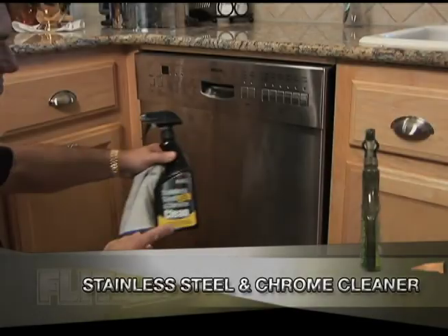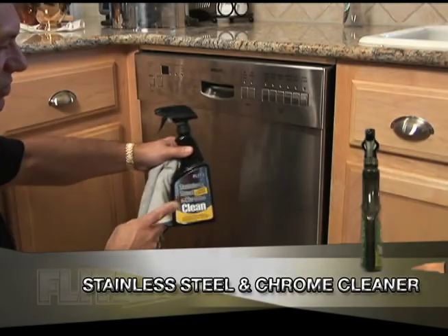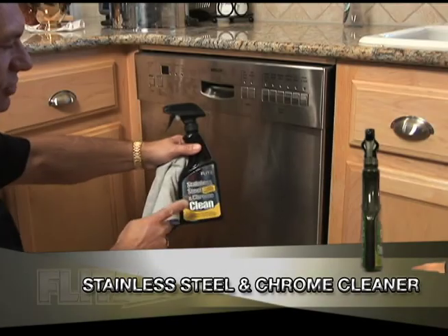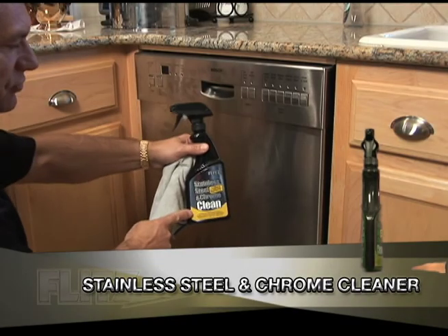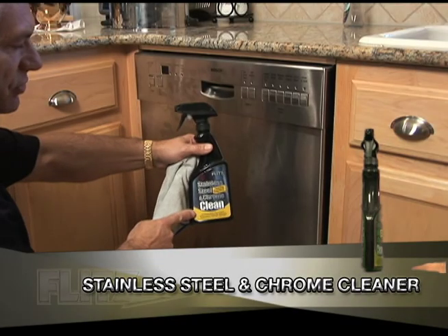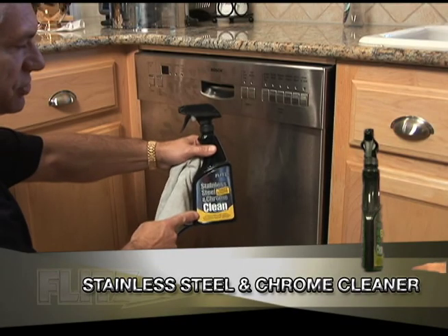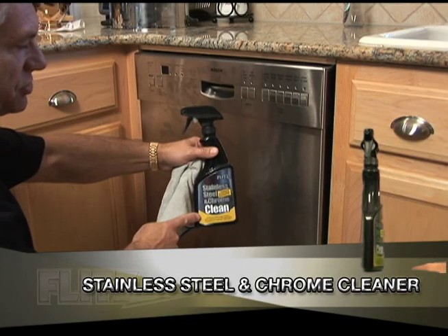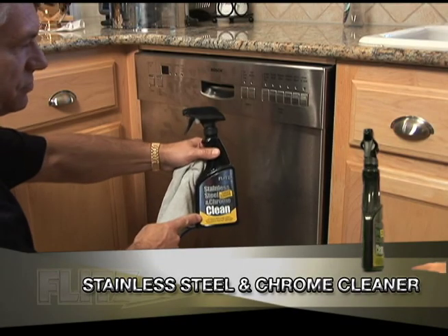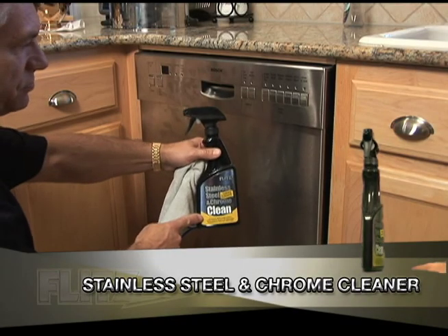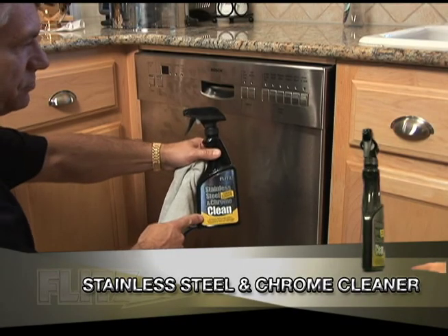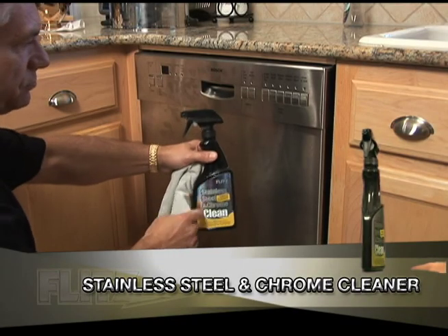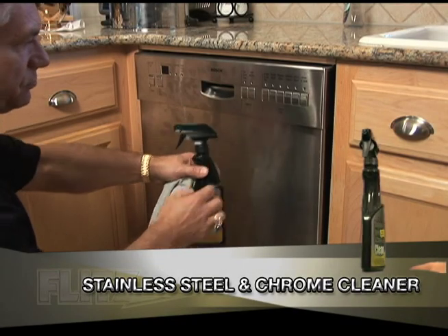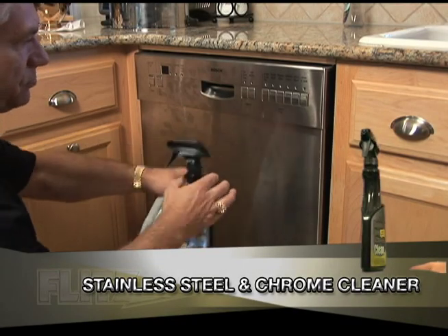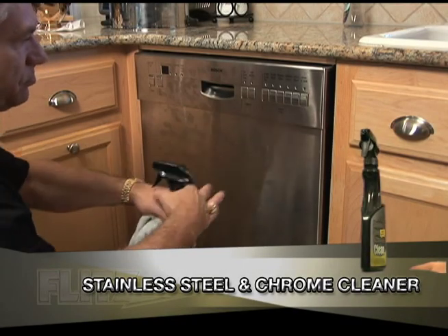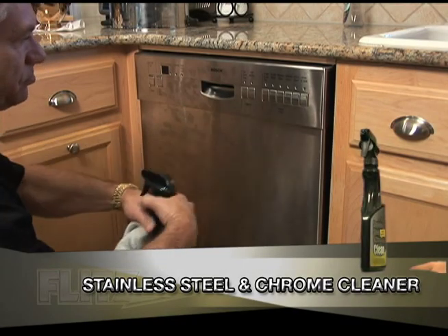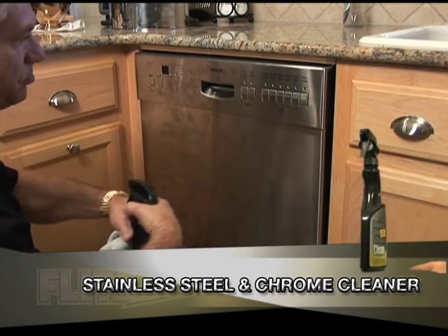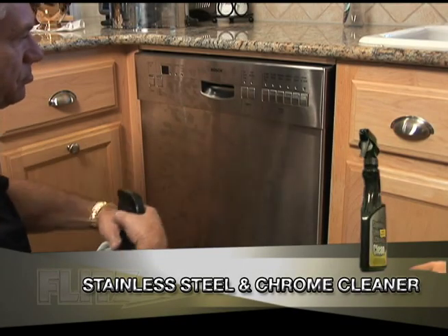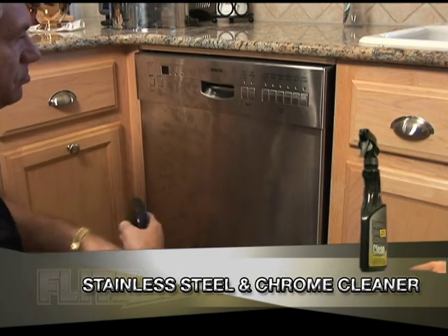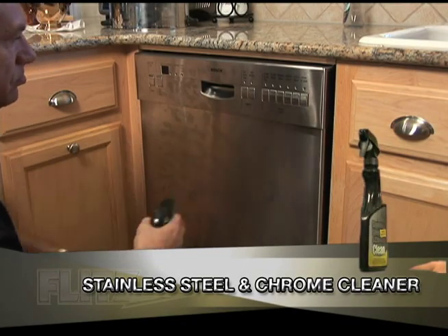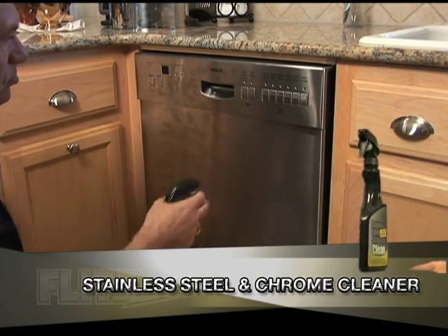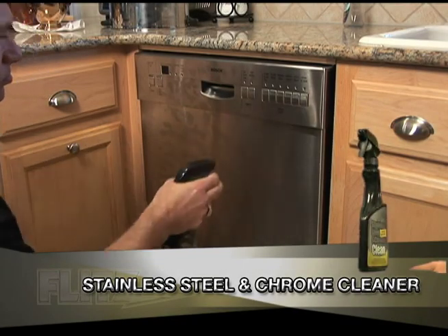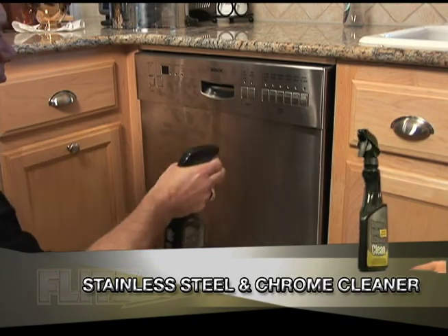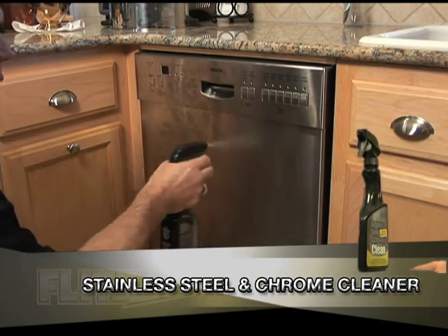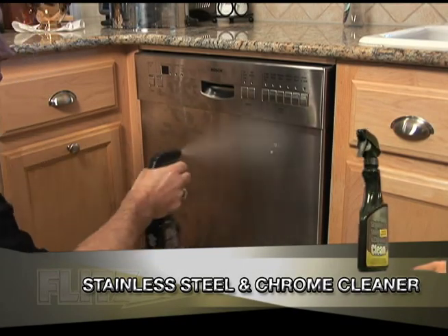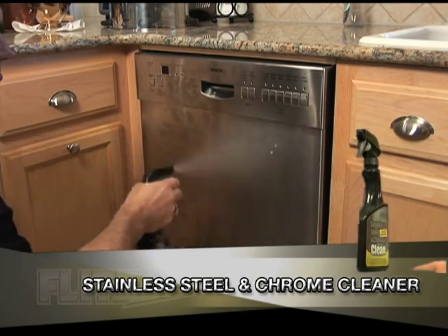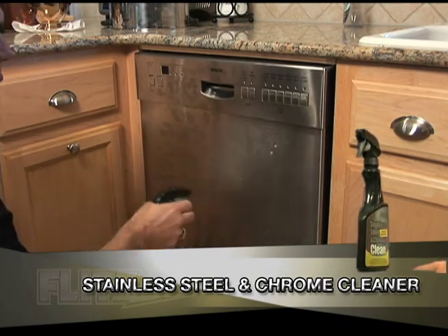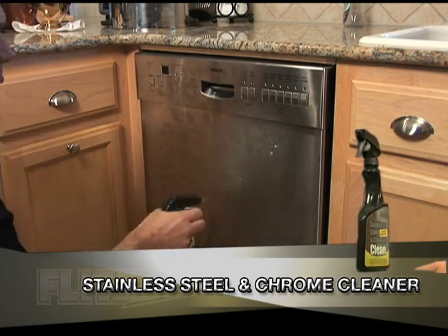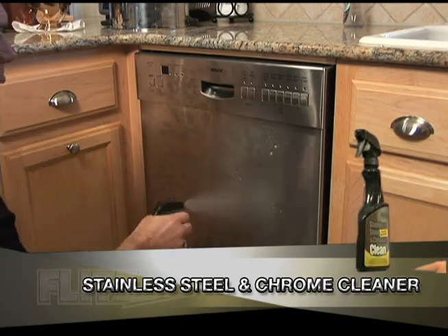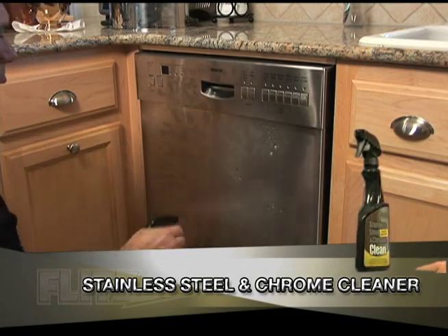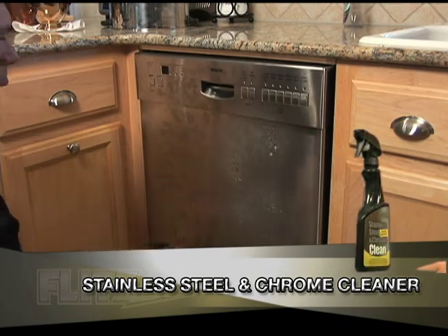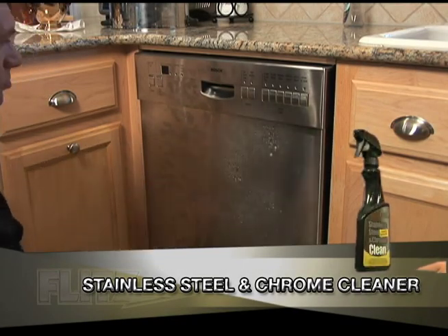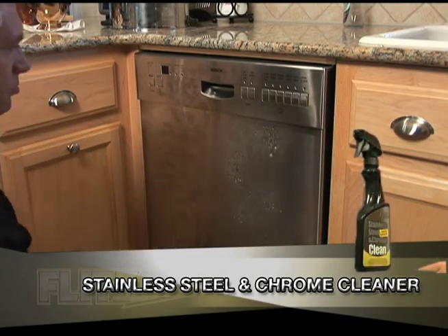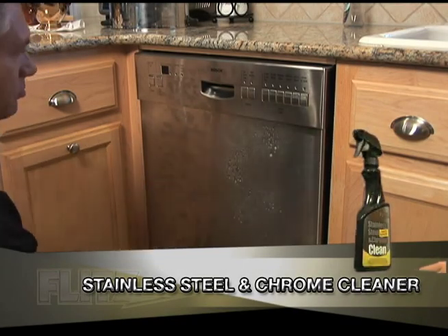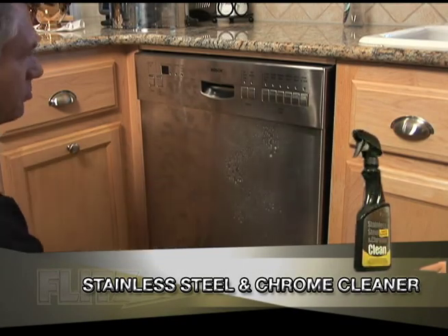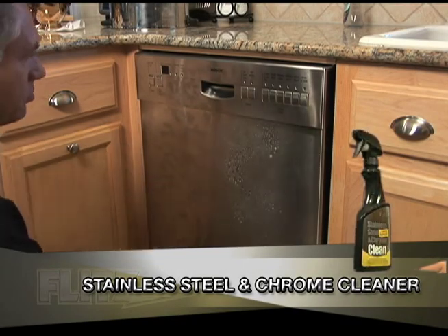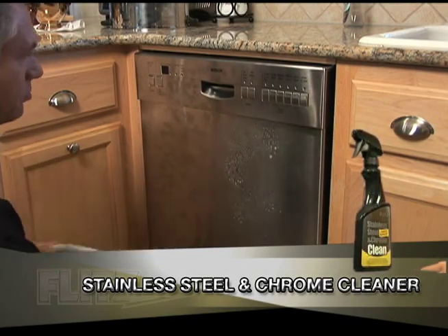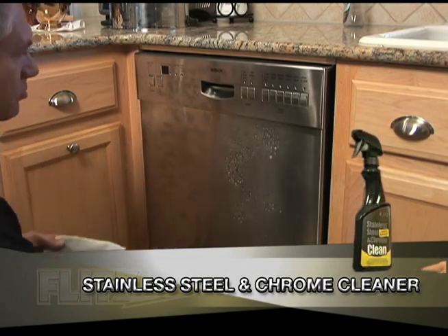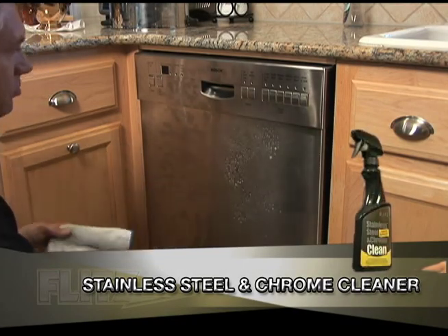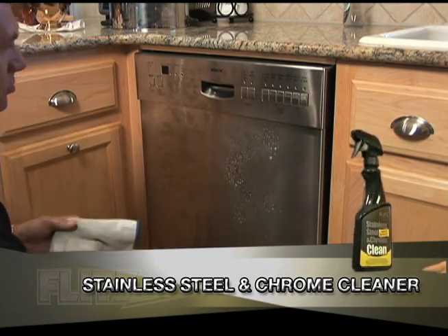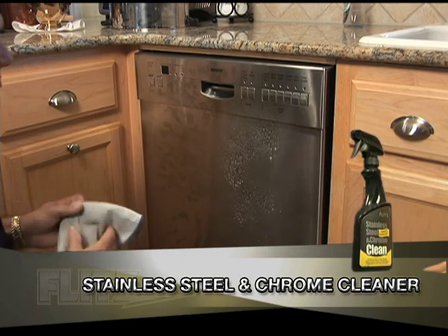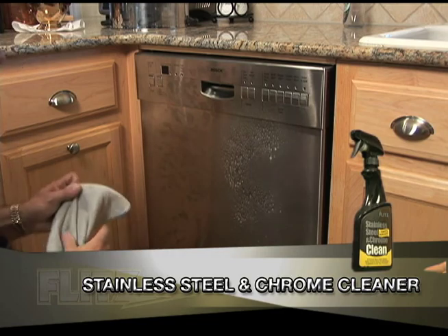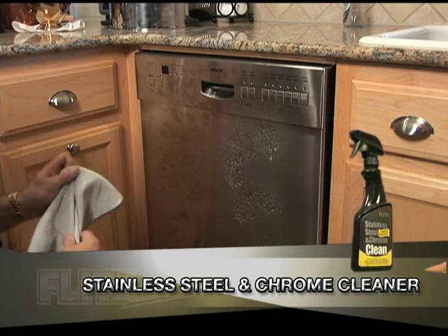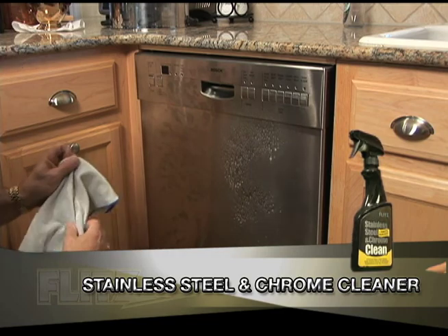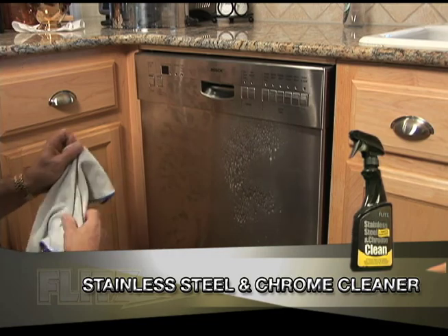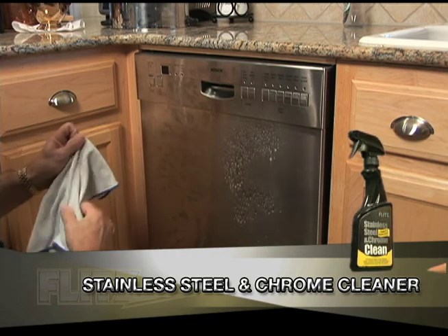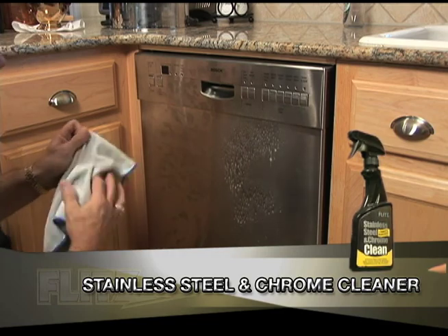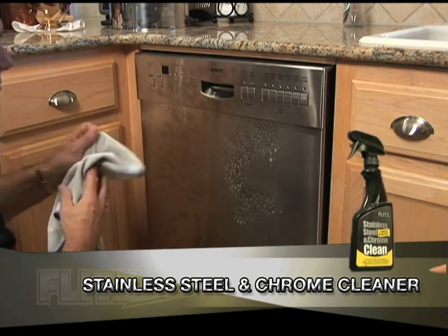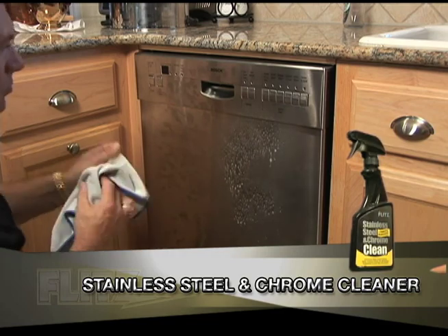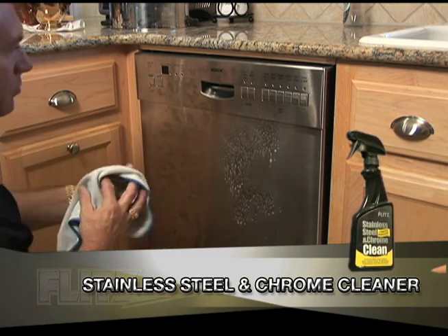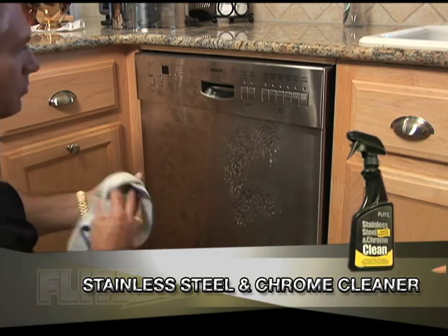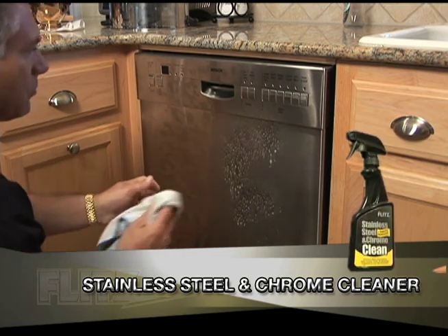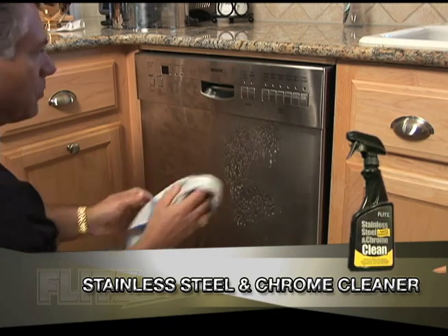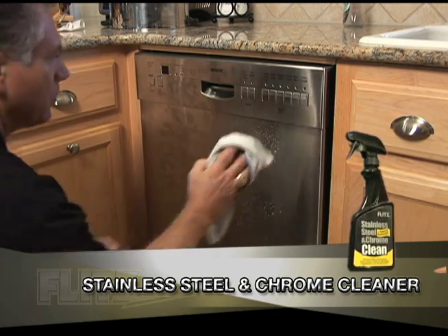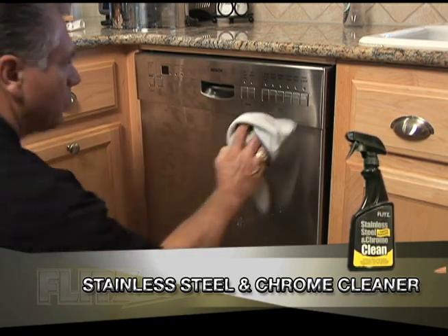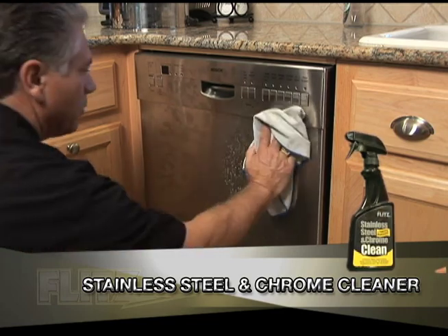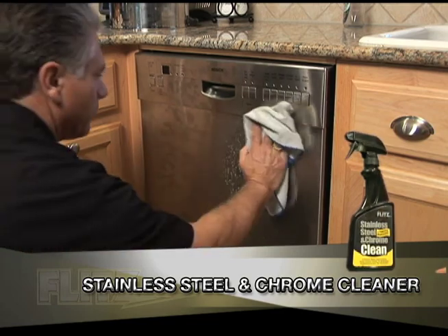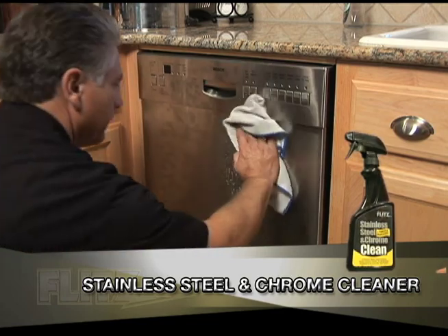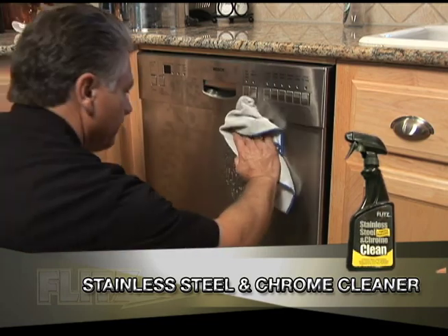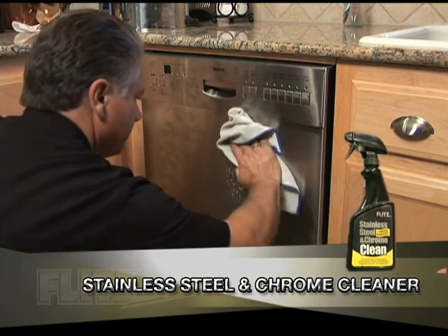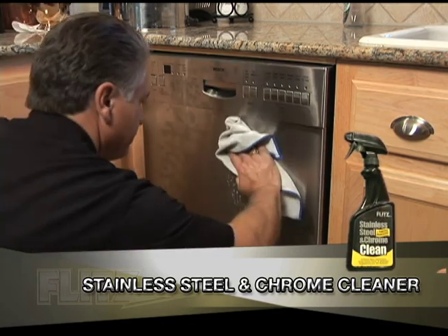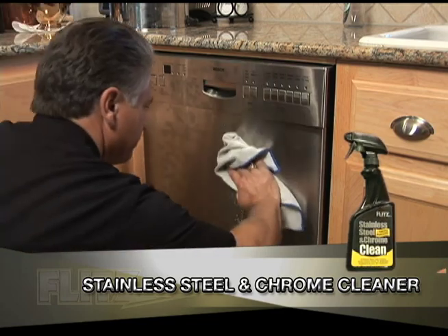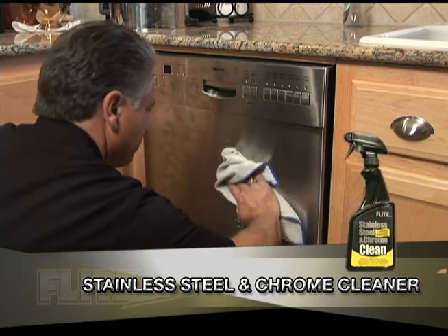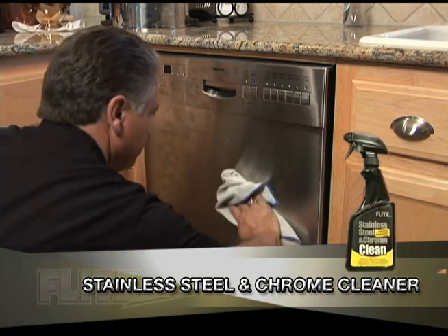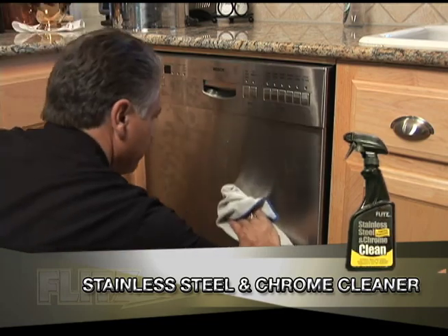Flitz's Stainless Steel and Chrome Cleaner. See why the Wall Street Journal voted Flitz number one for its Stainless Steel and Chrome Cleaner.